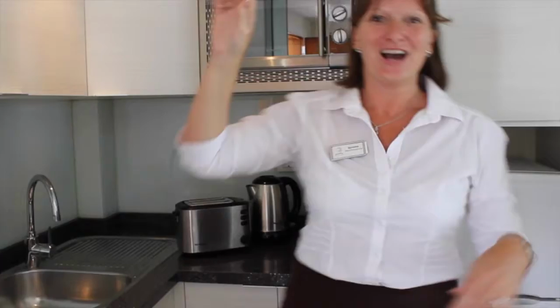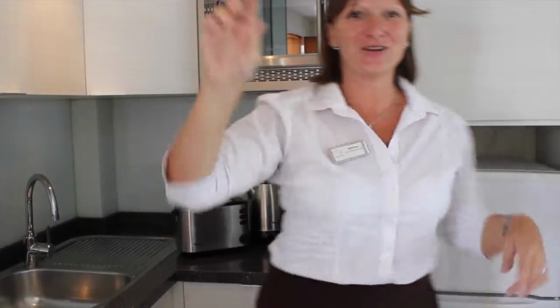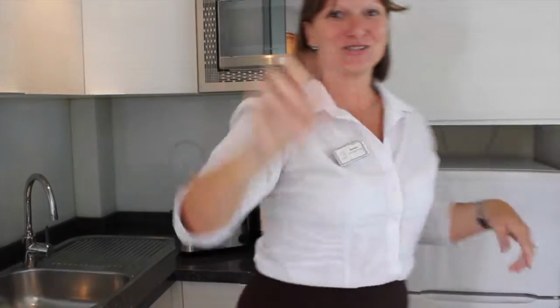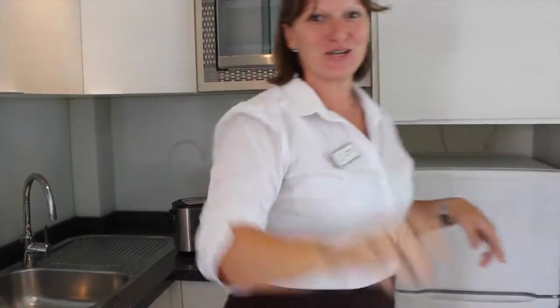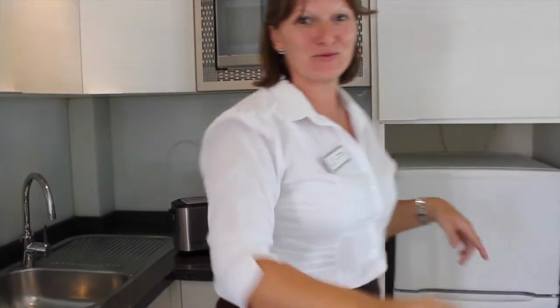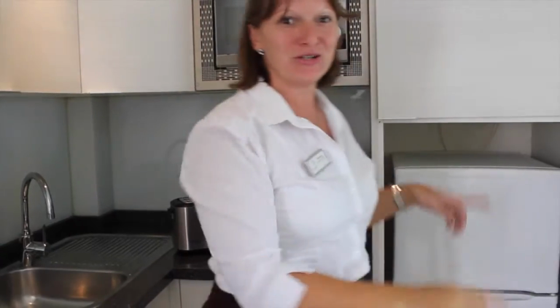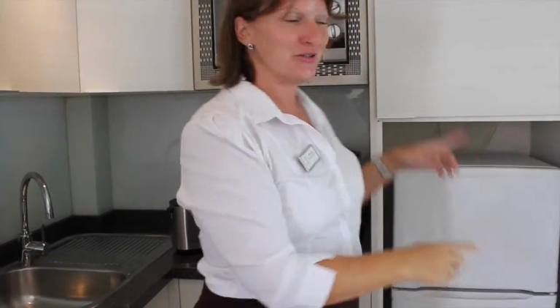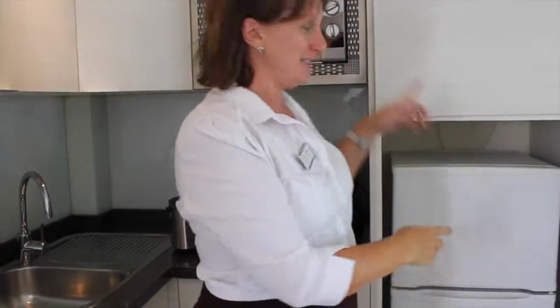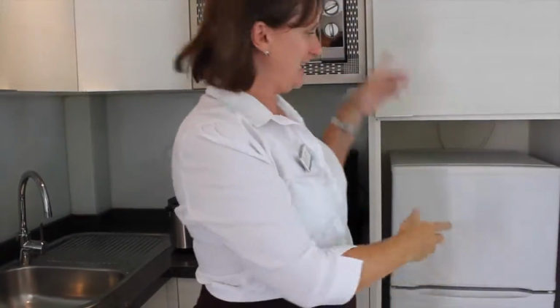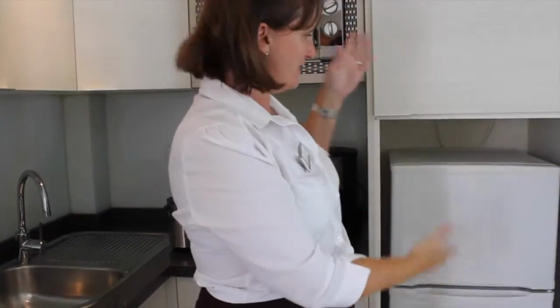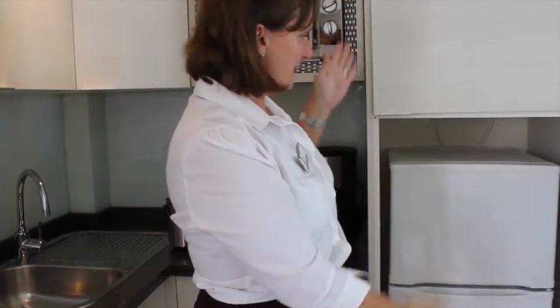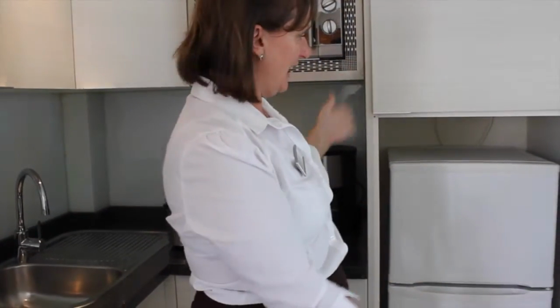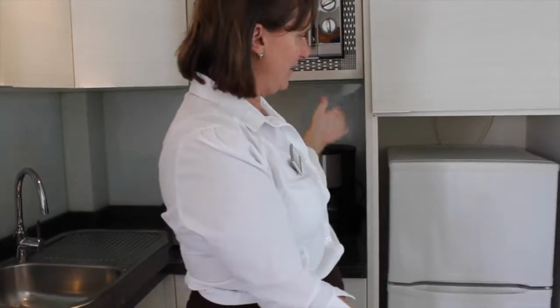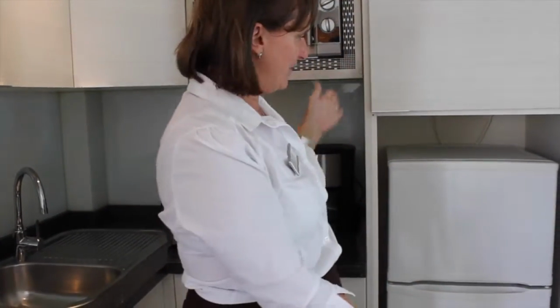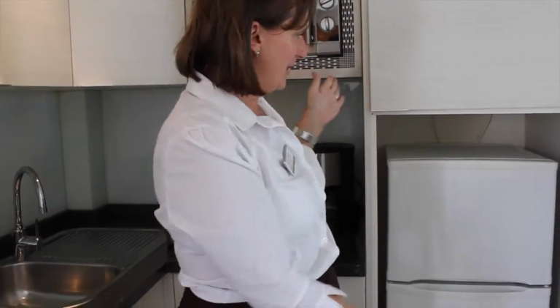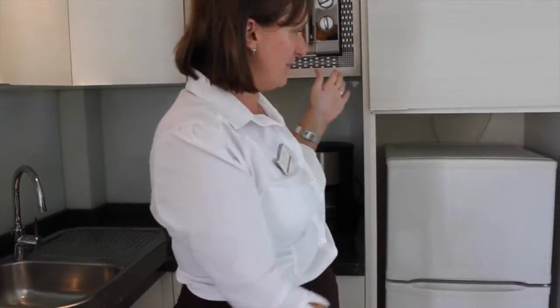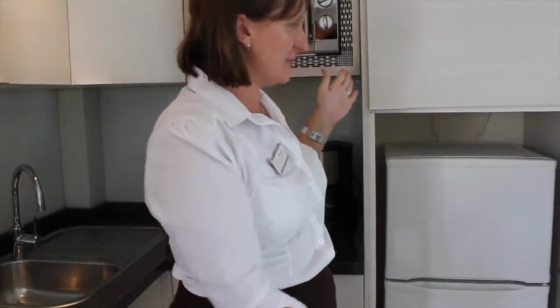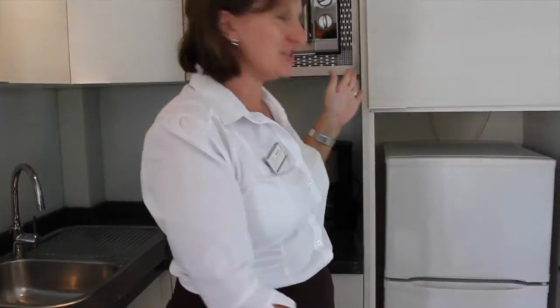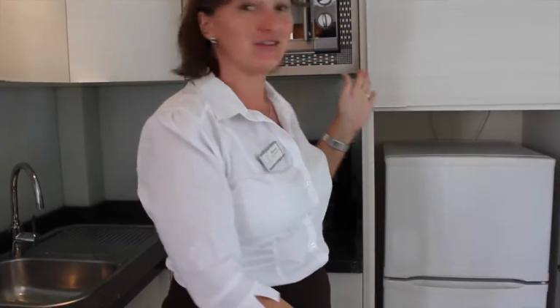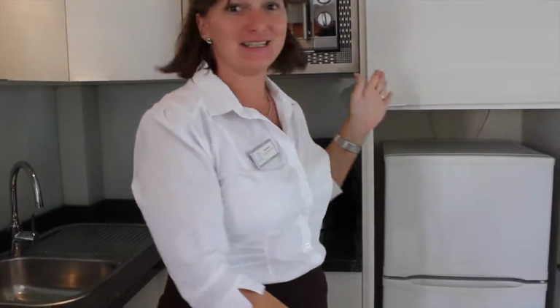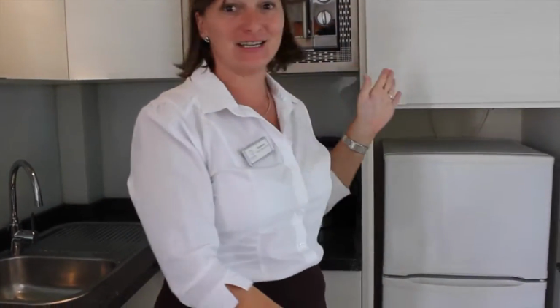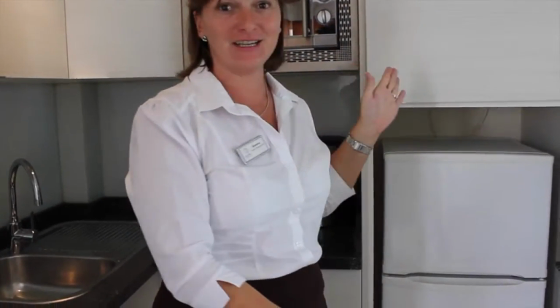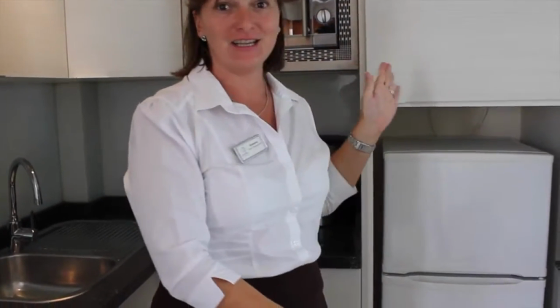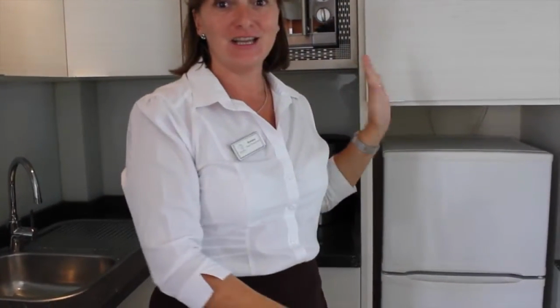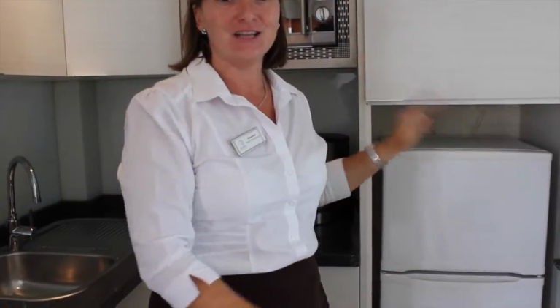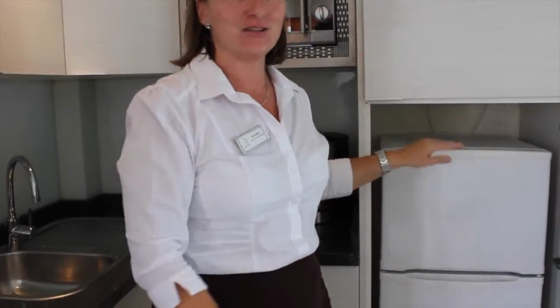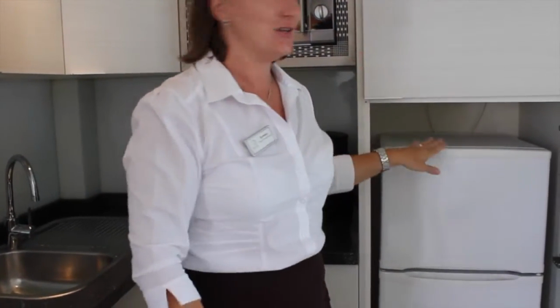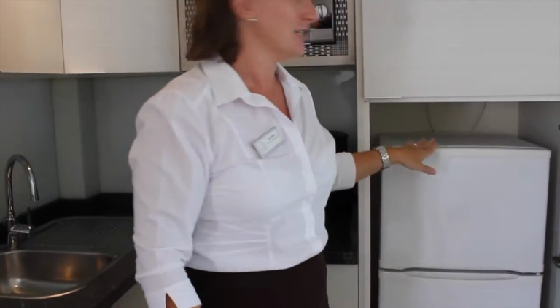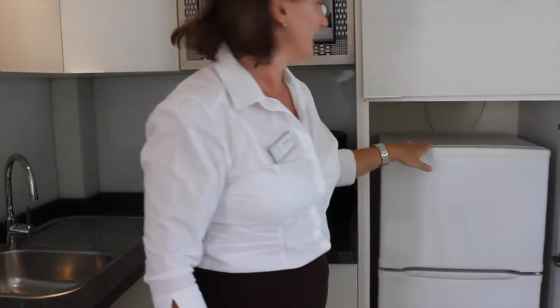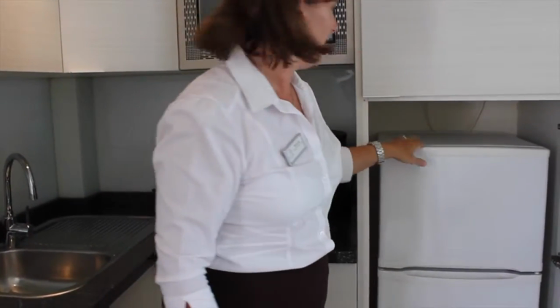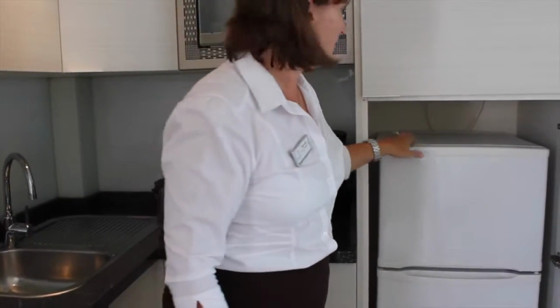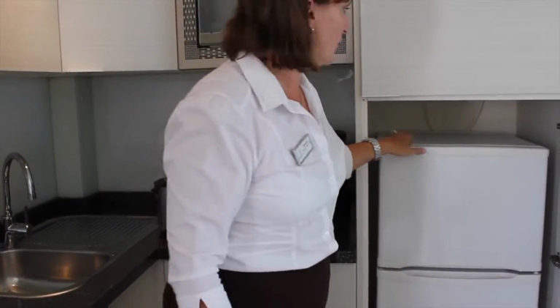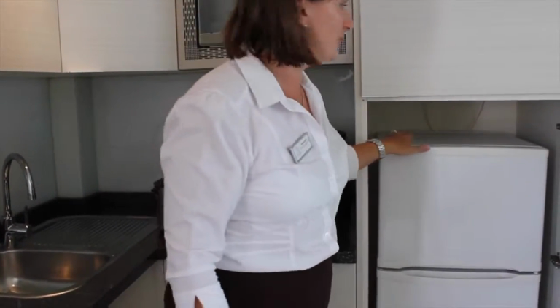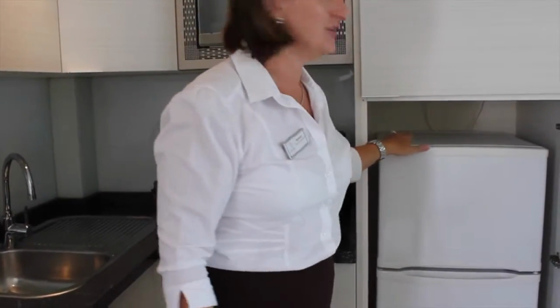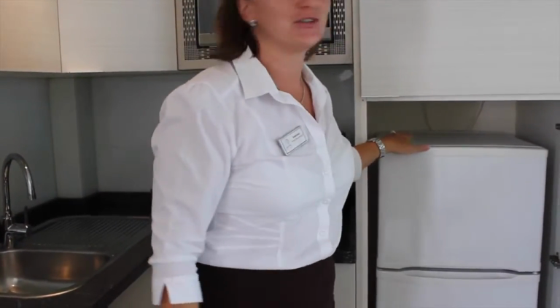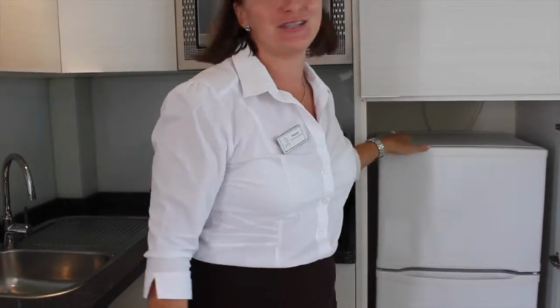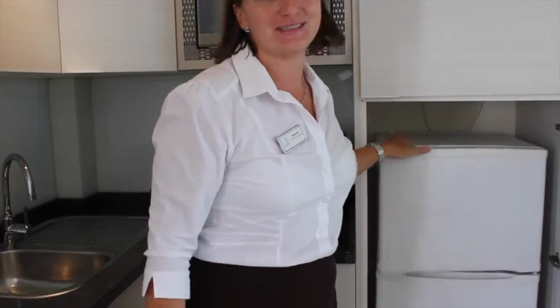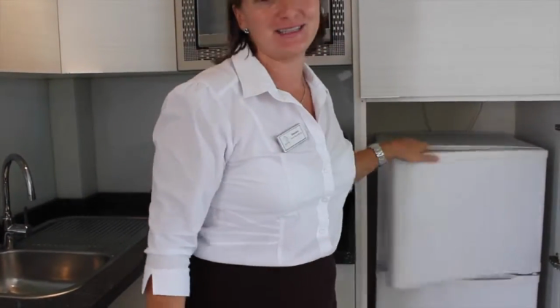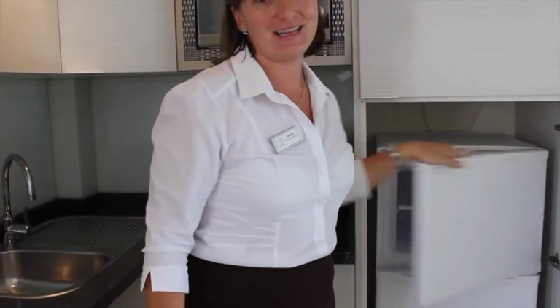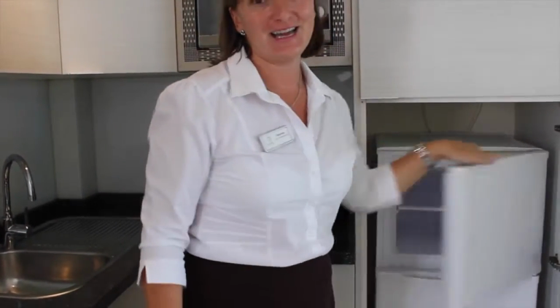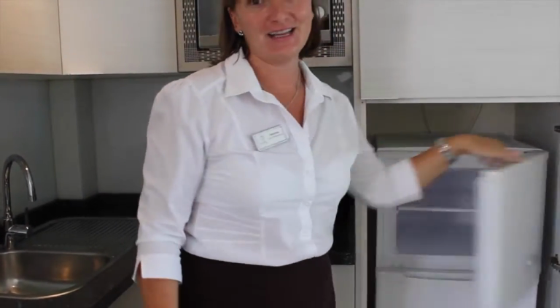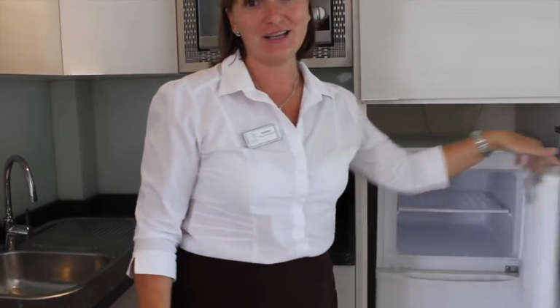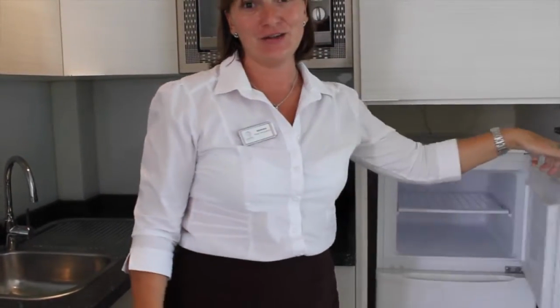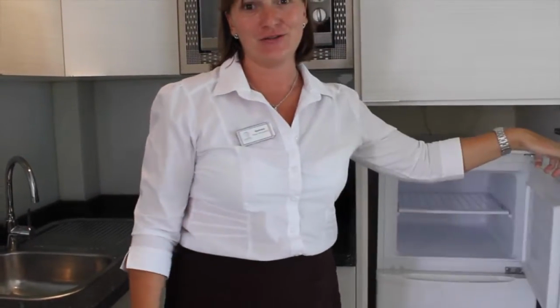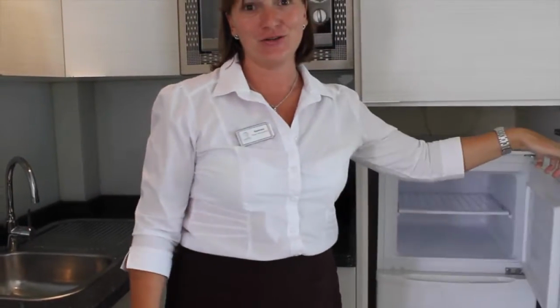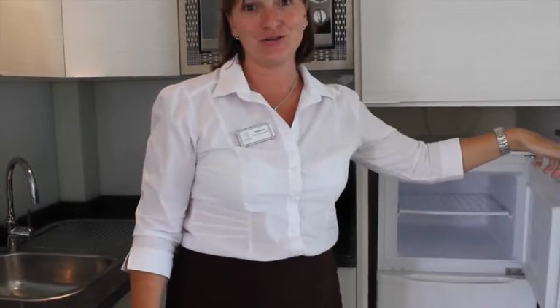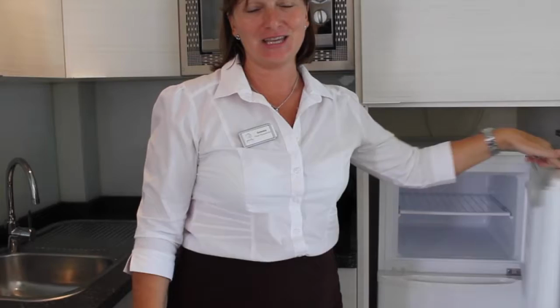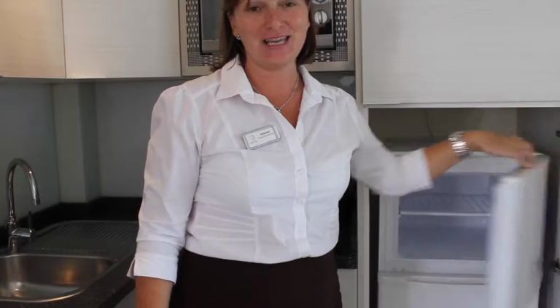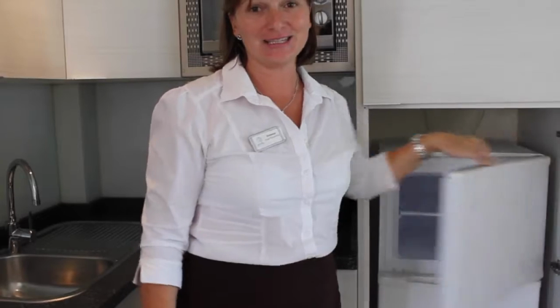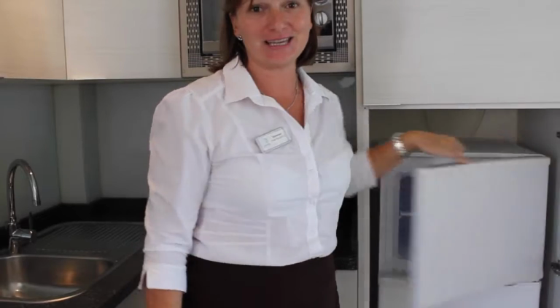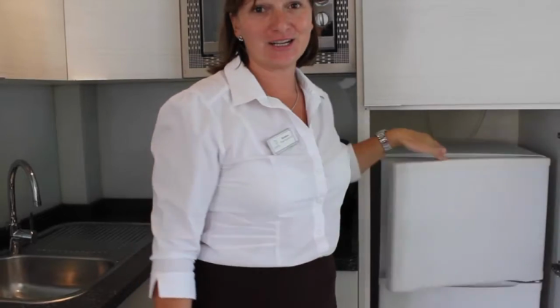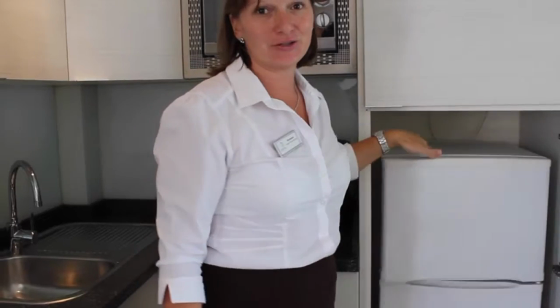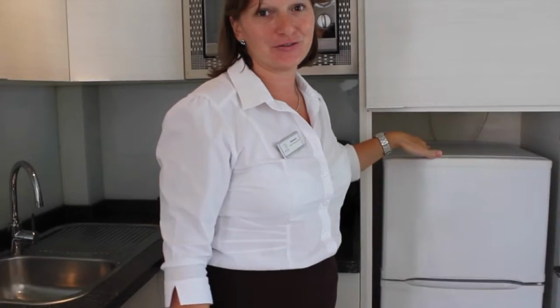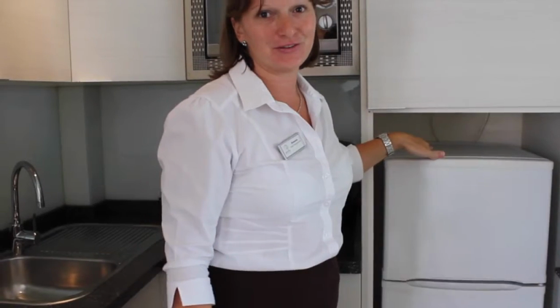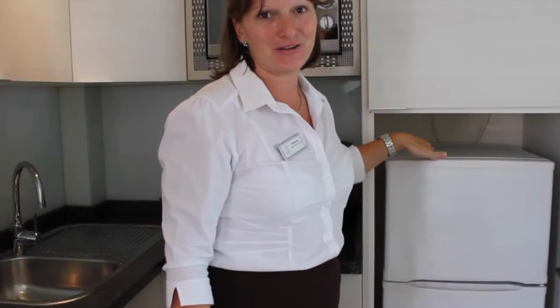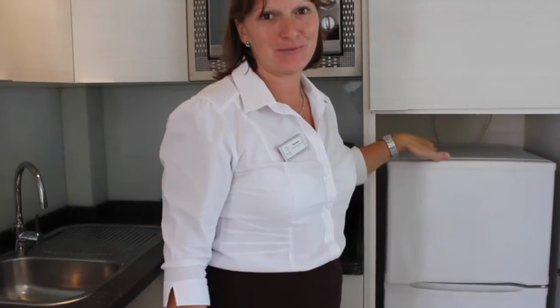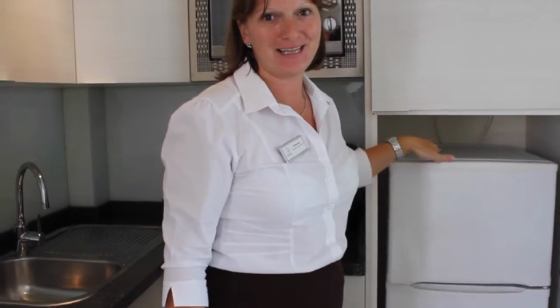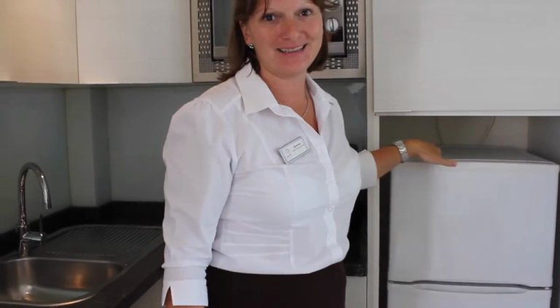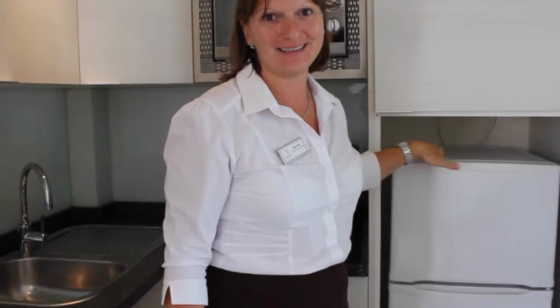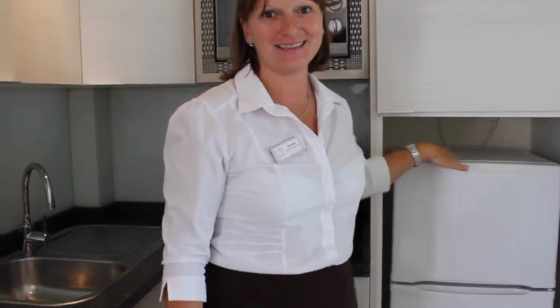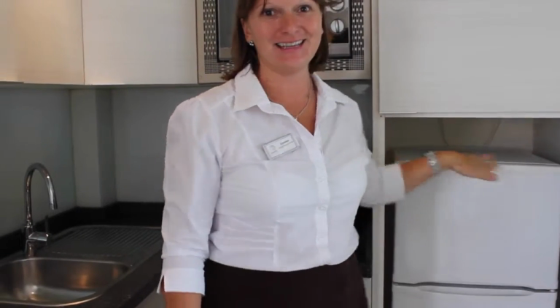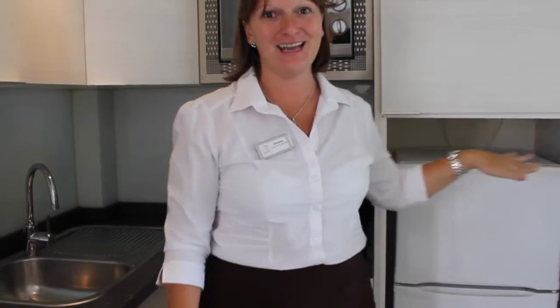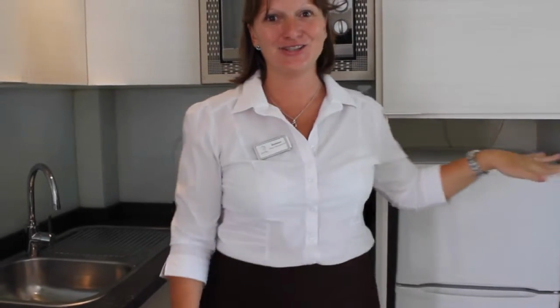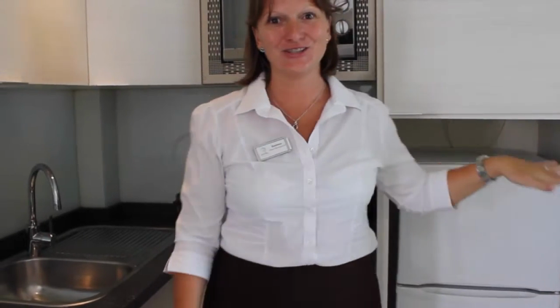Also what you'll see is we have a fridge freezer so you can keep all of your goodies in there for you to eat and cook for the family. Enjoy.